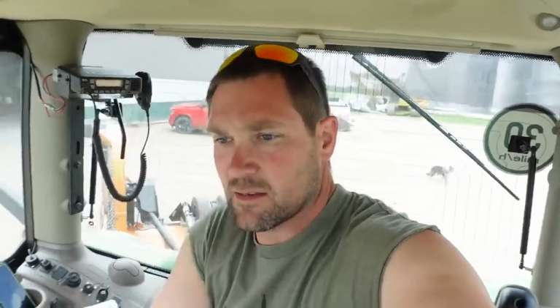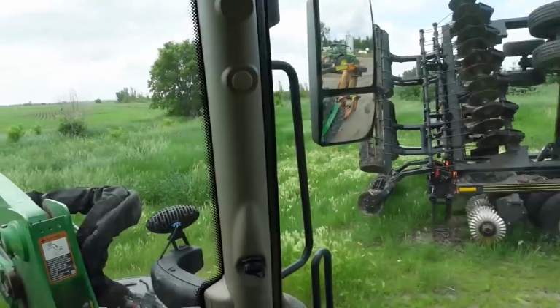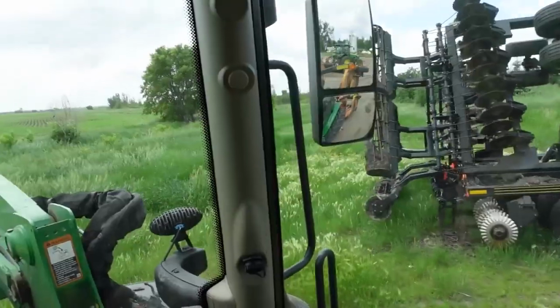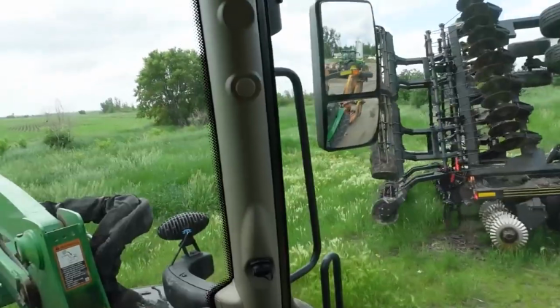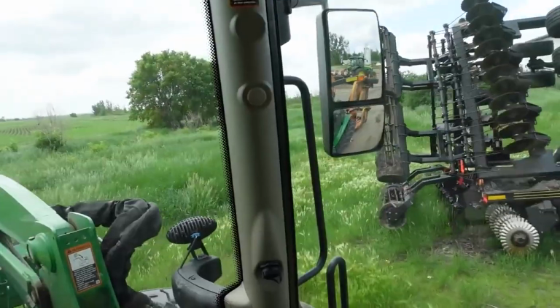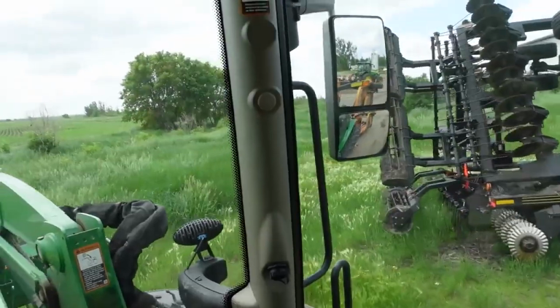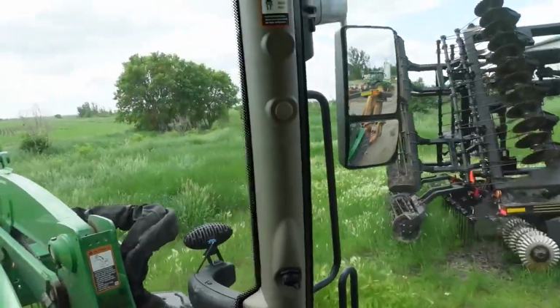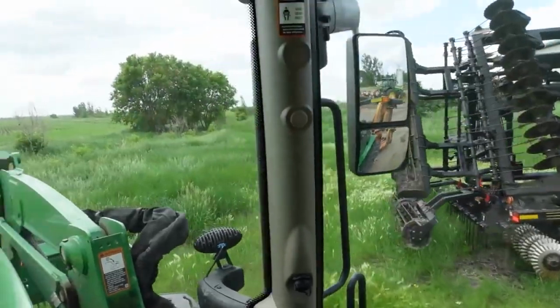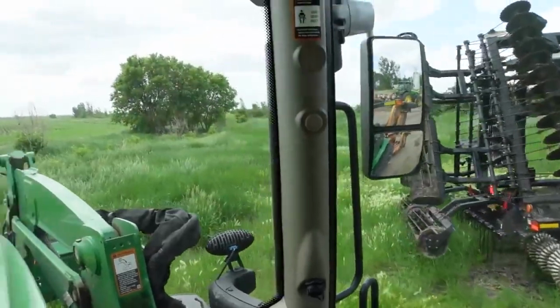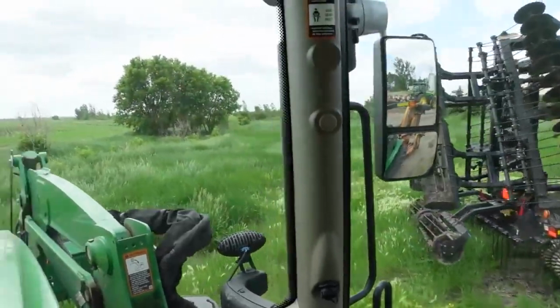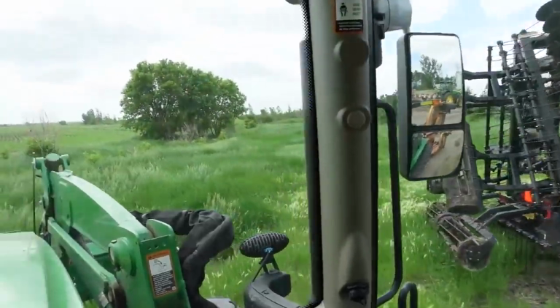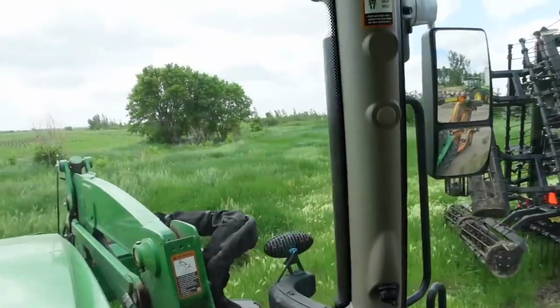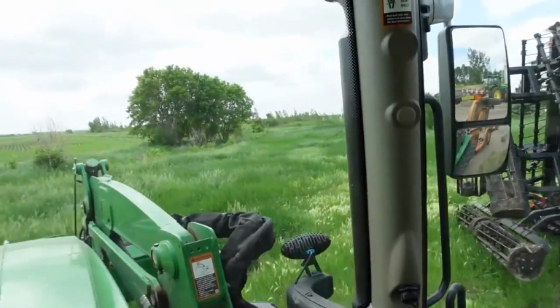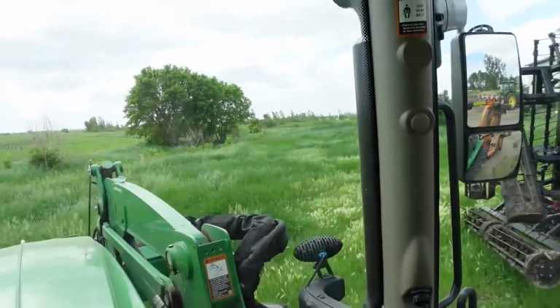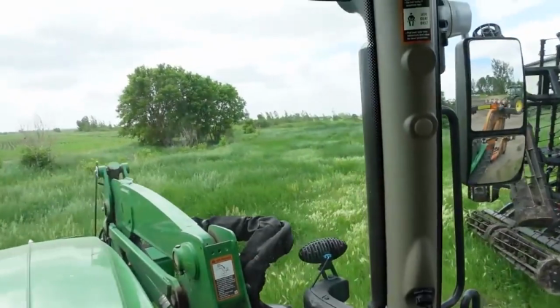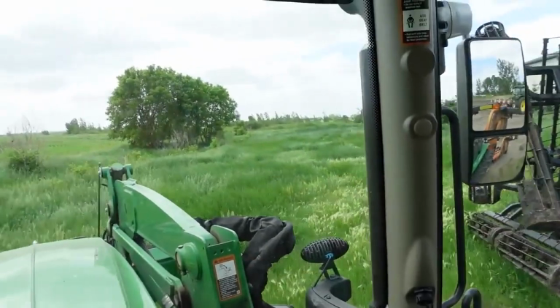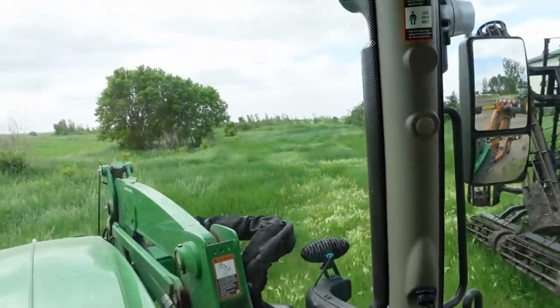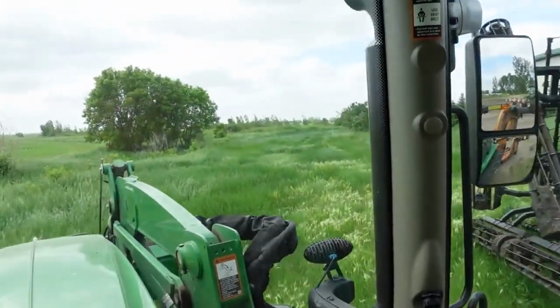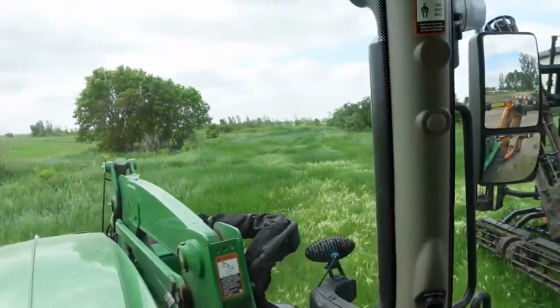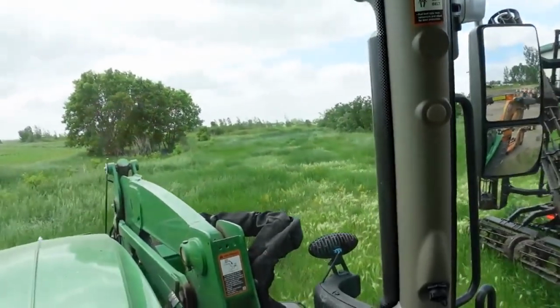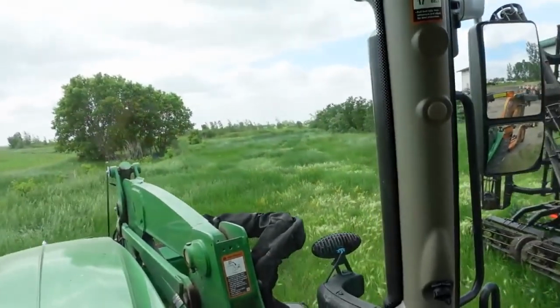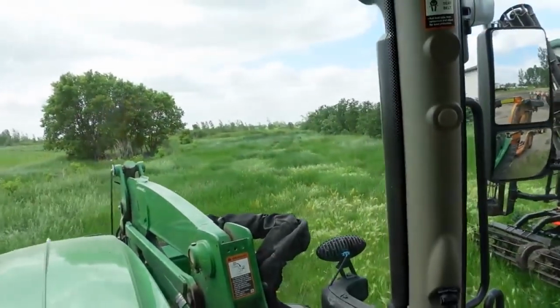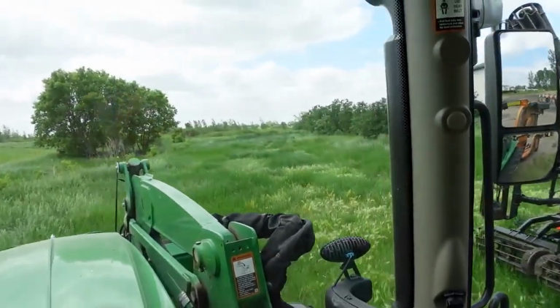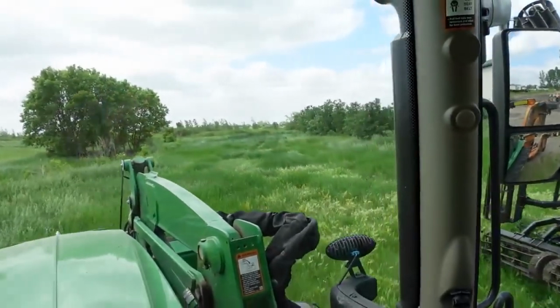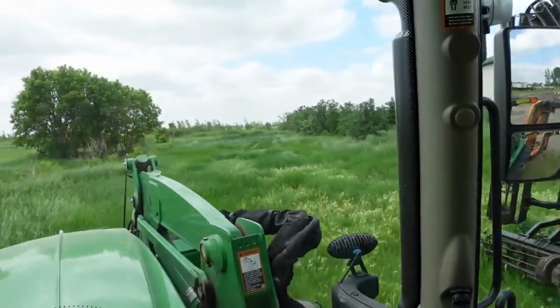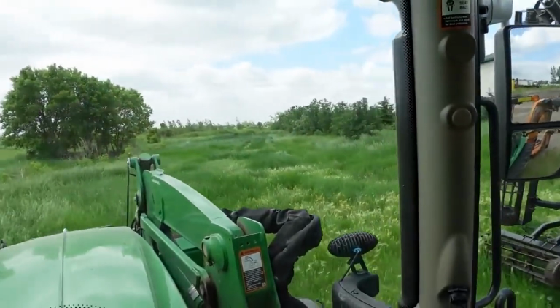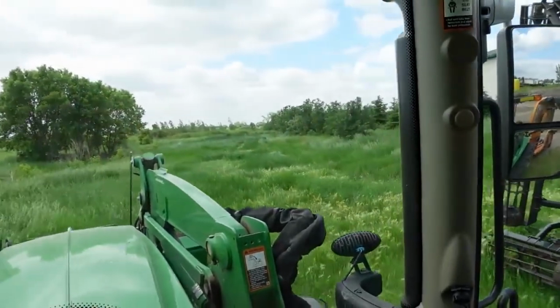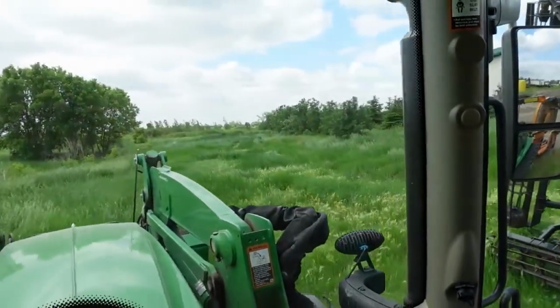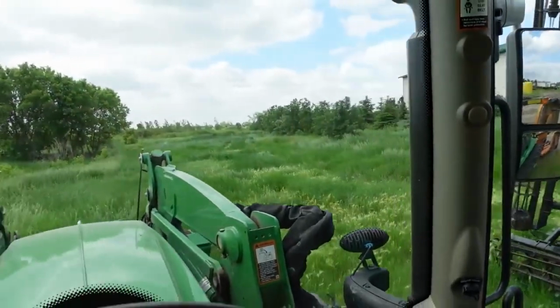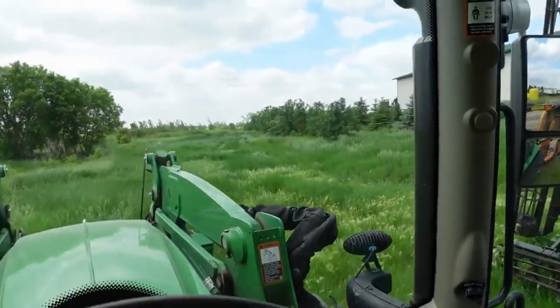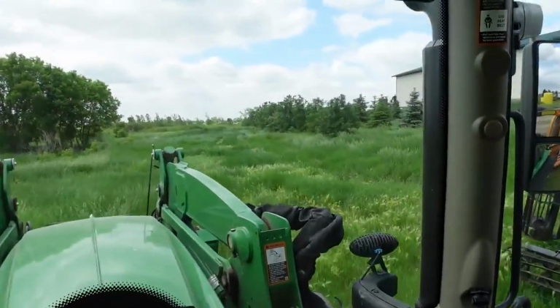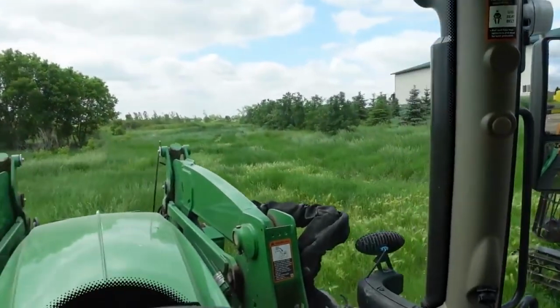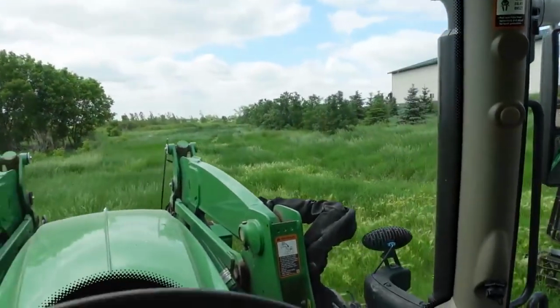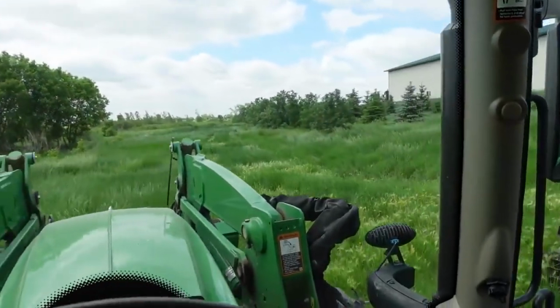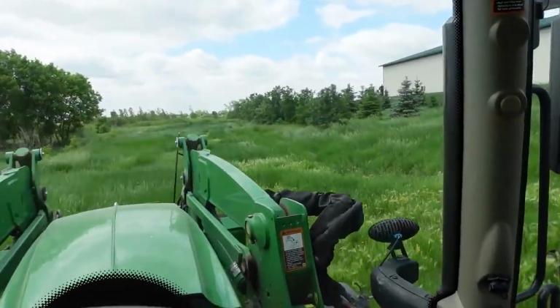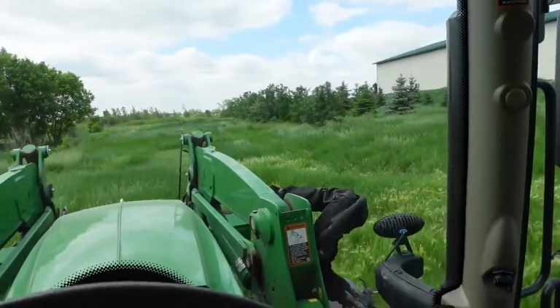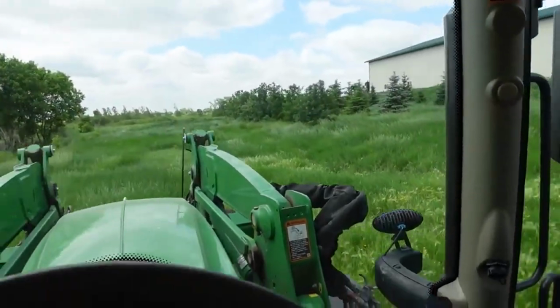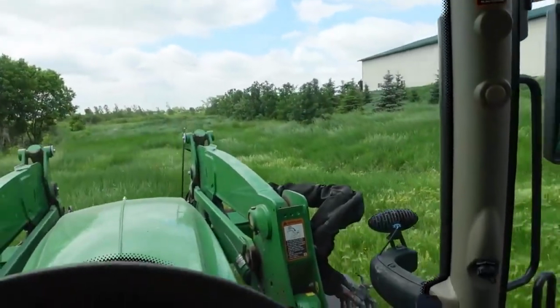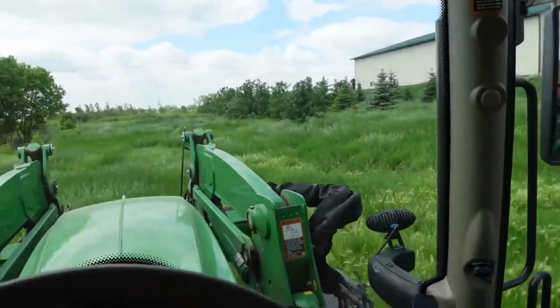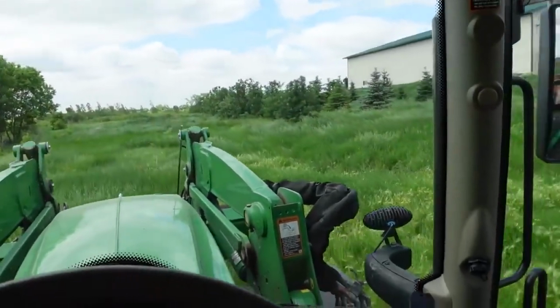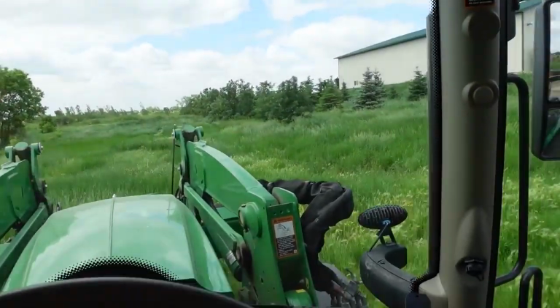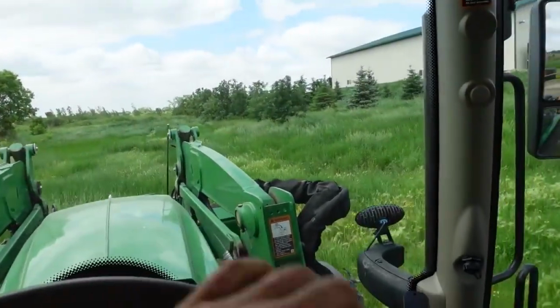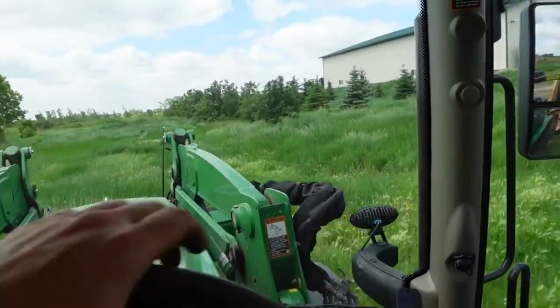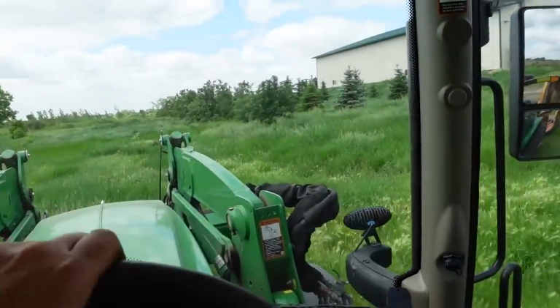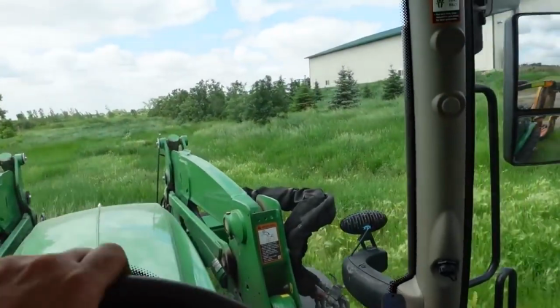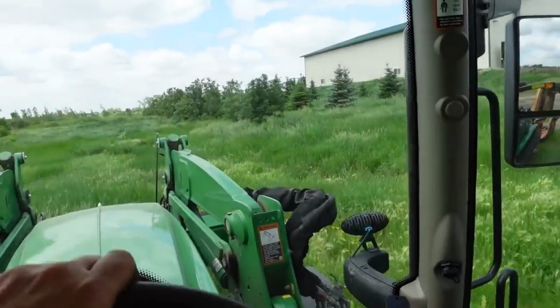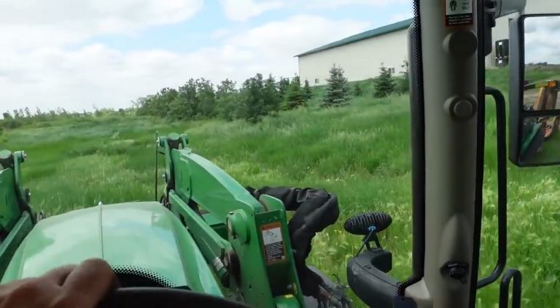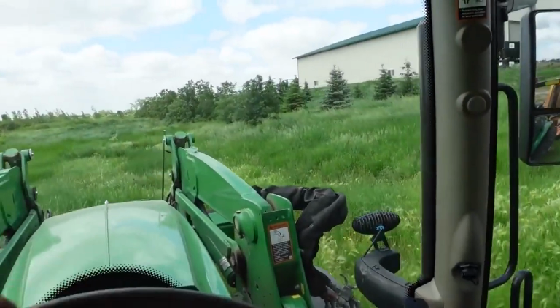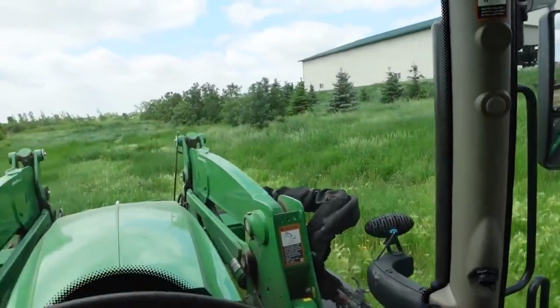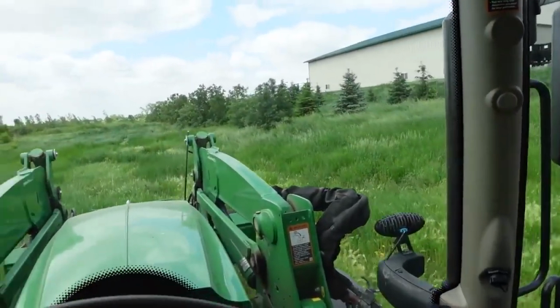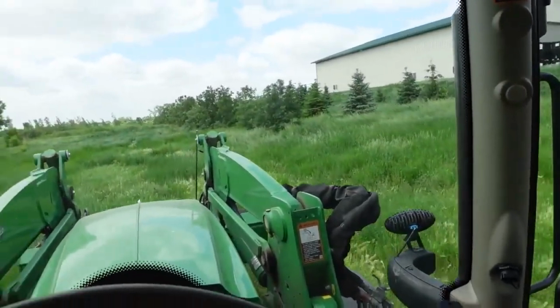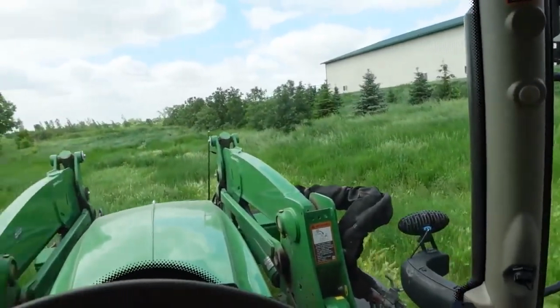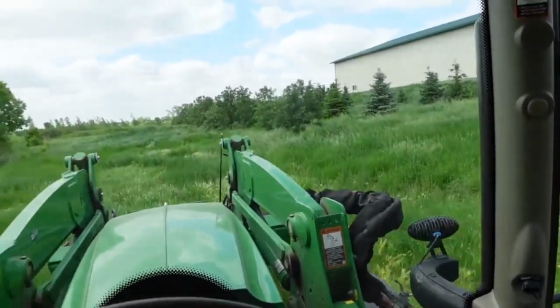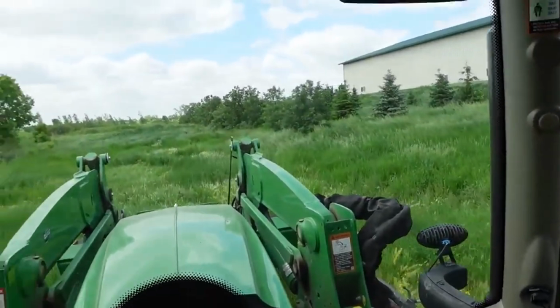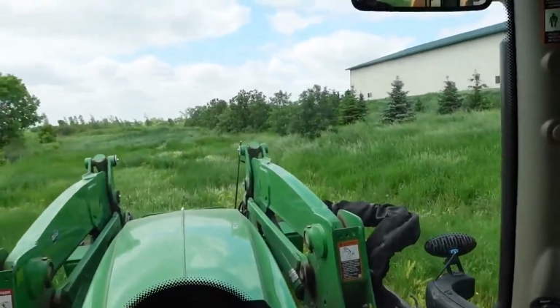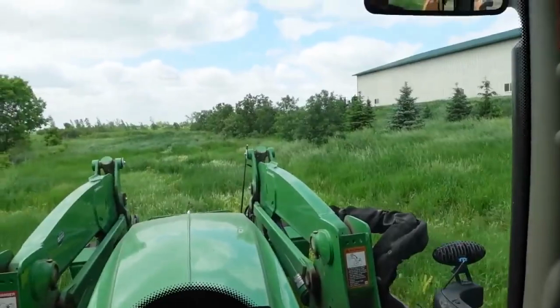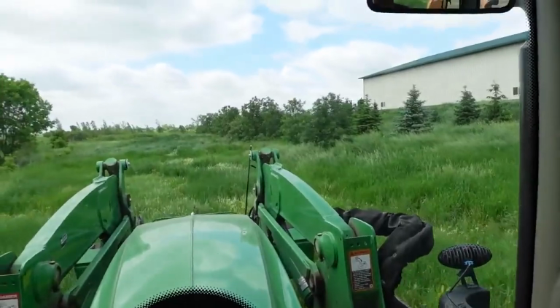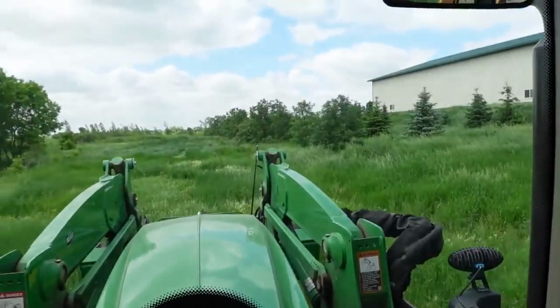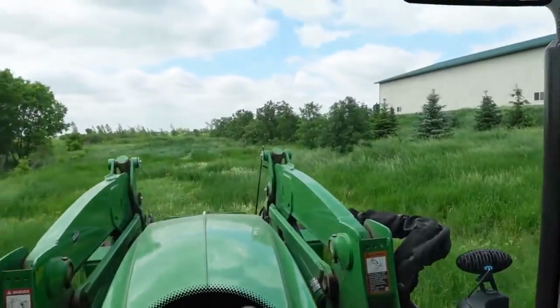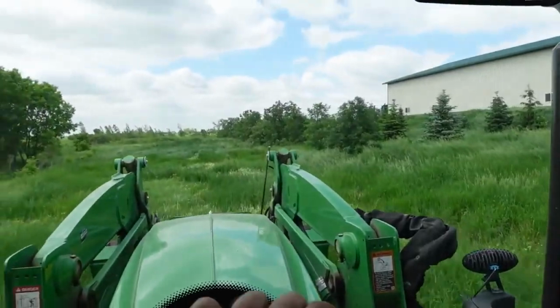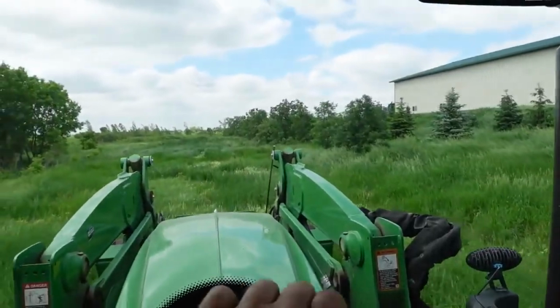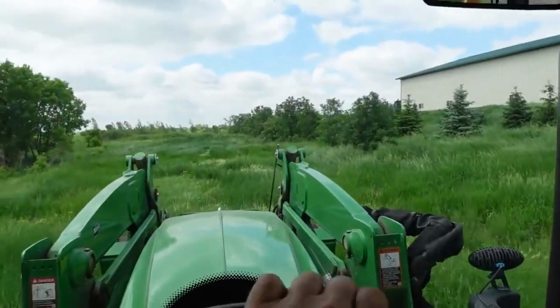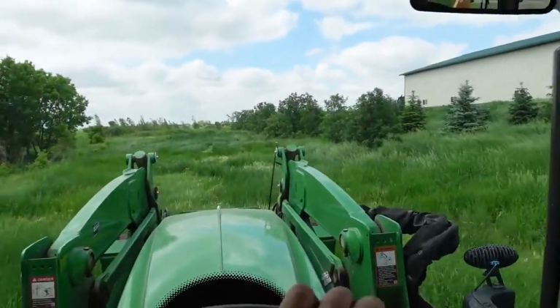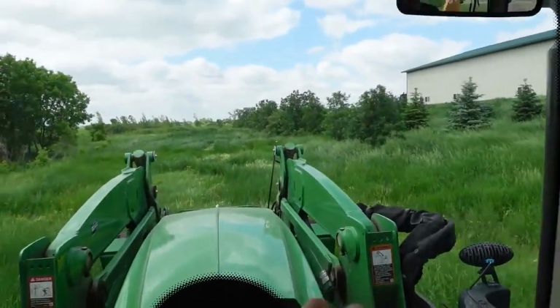All this grass around everything — we like to keep it down to a minimum. We don't need it. It doesn't need to be a golf course, but it needs to be nicer than this.